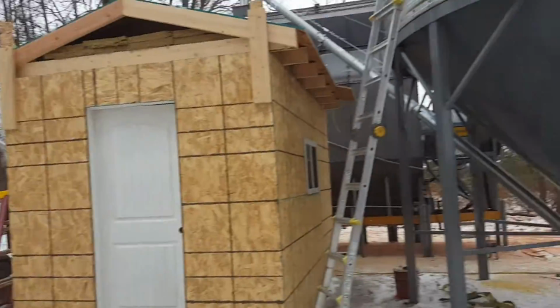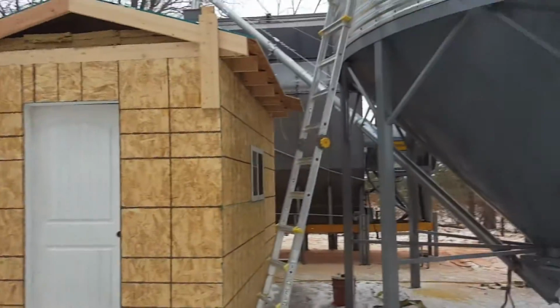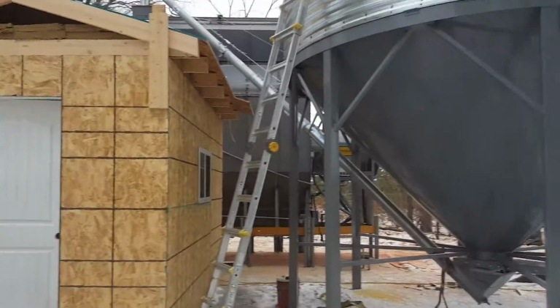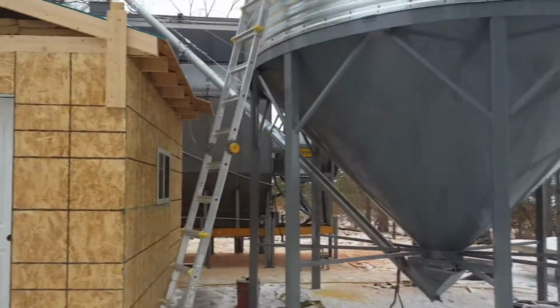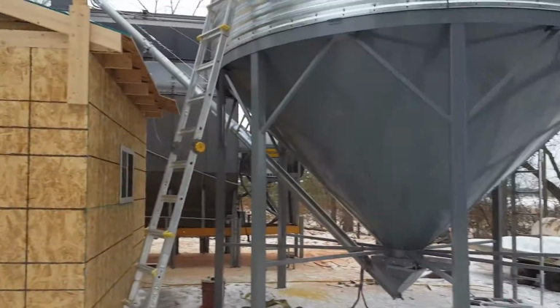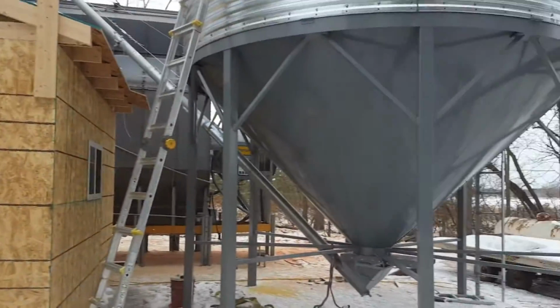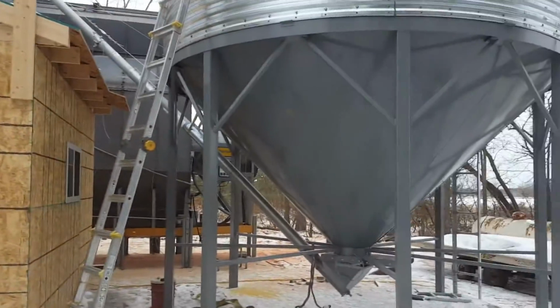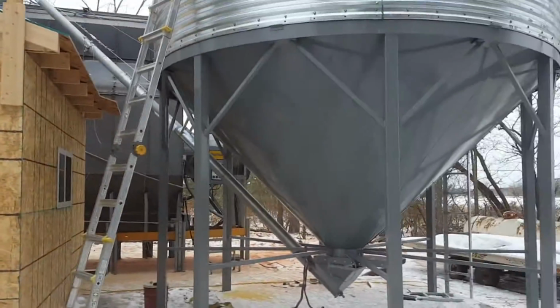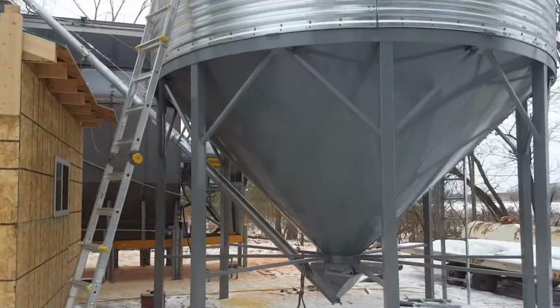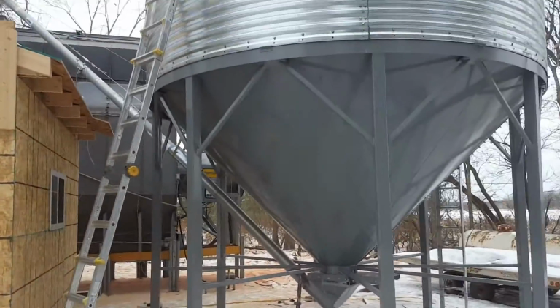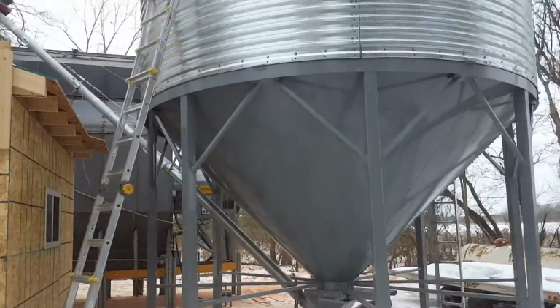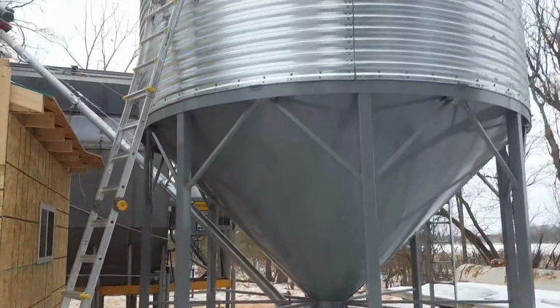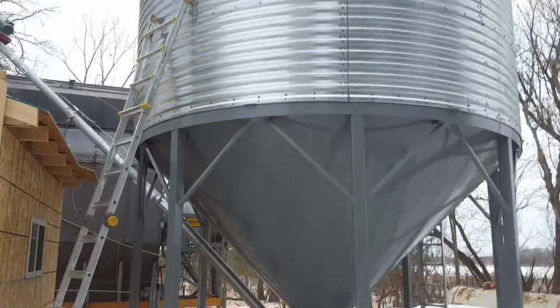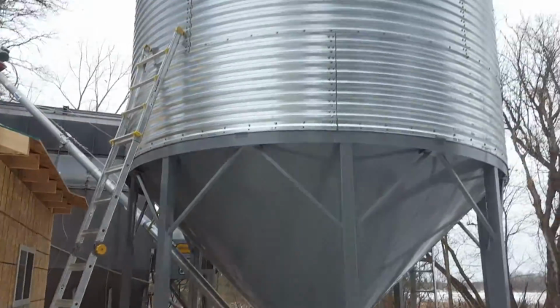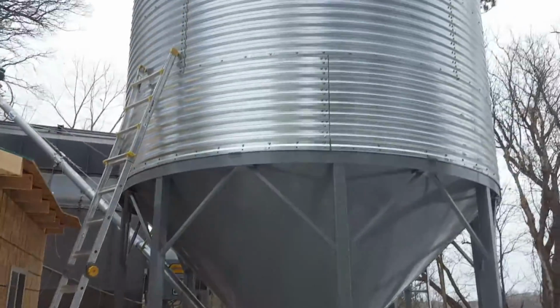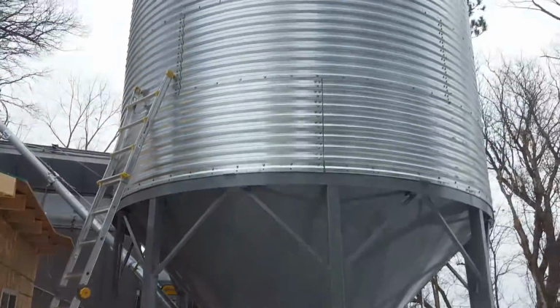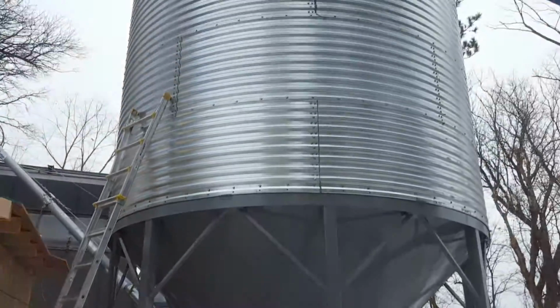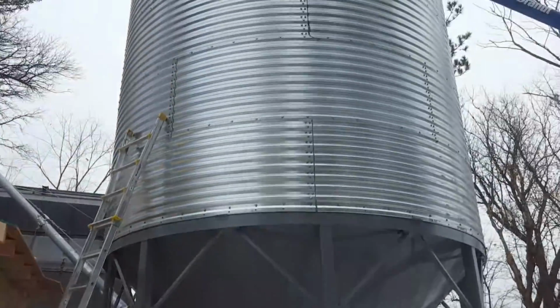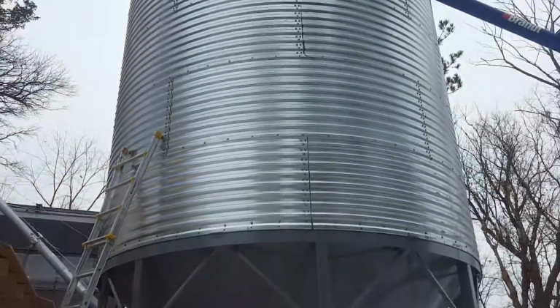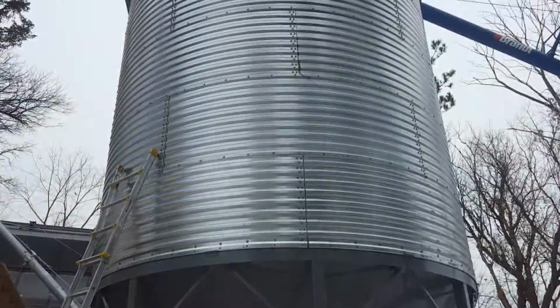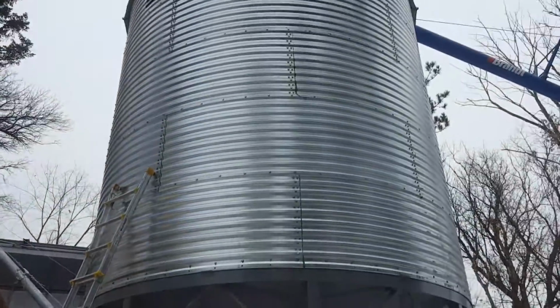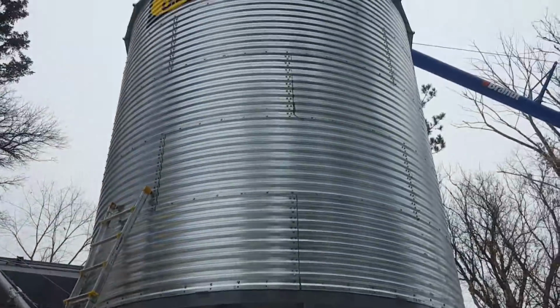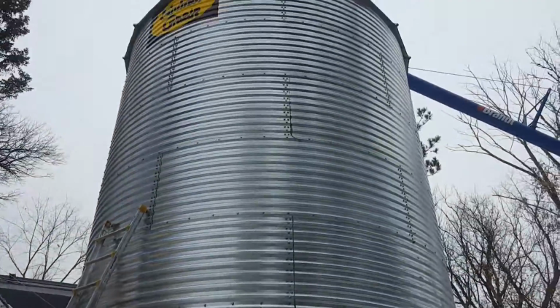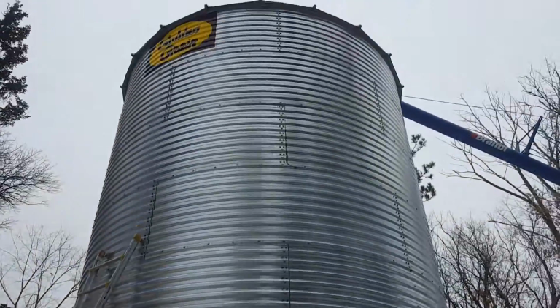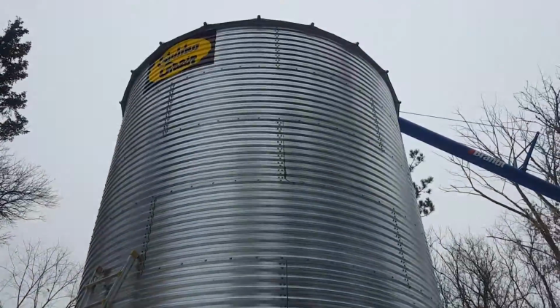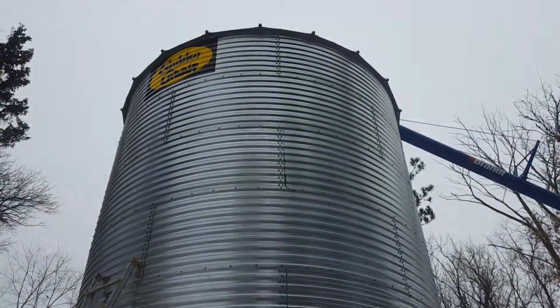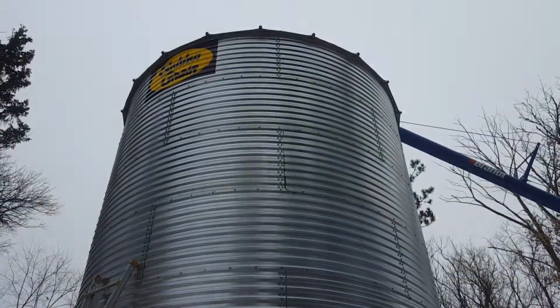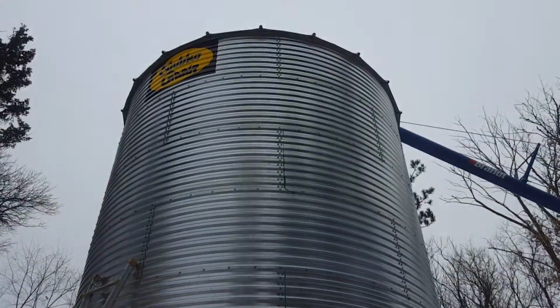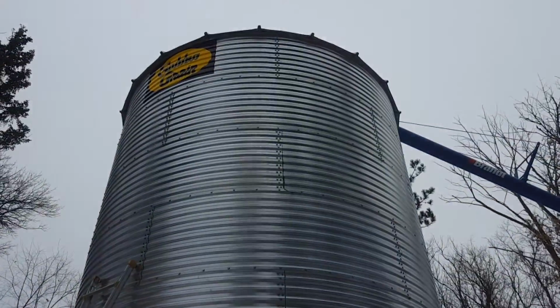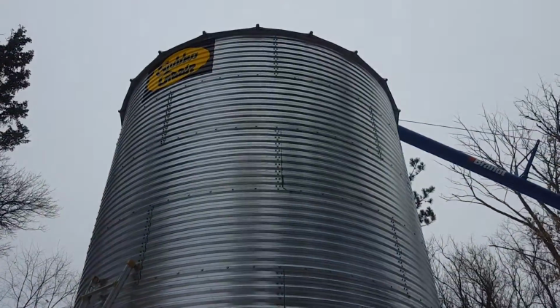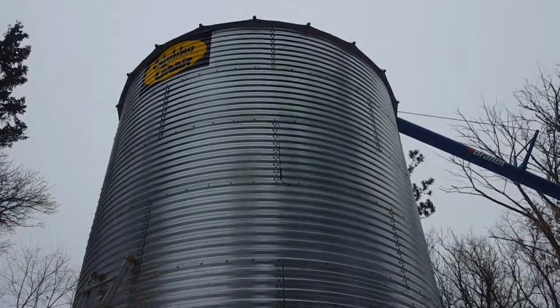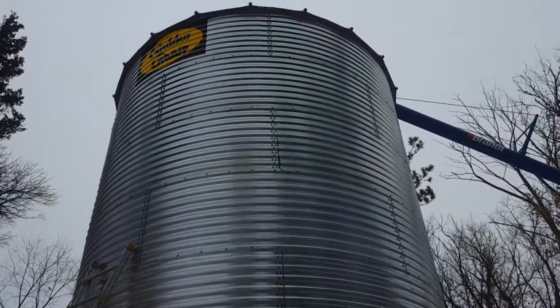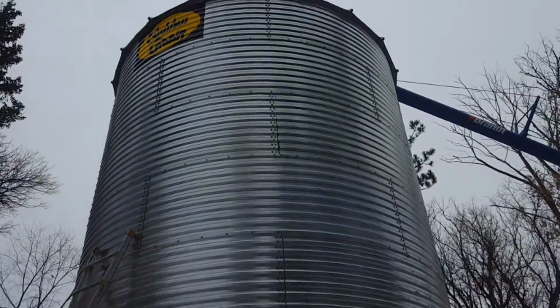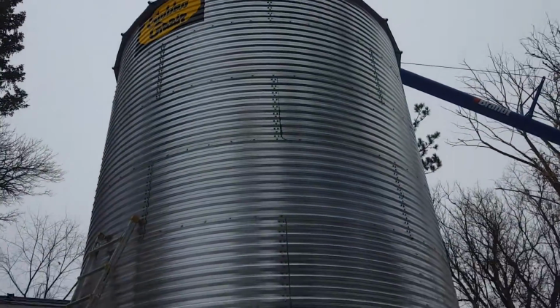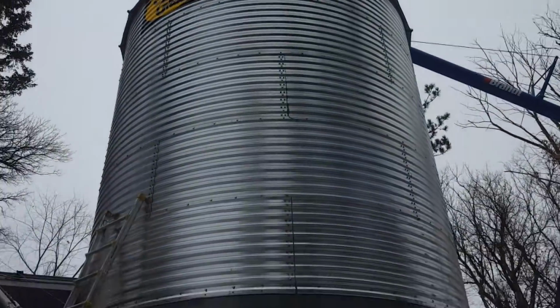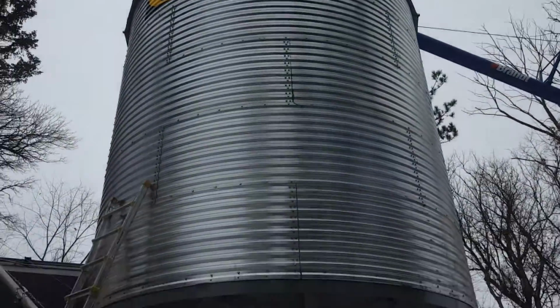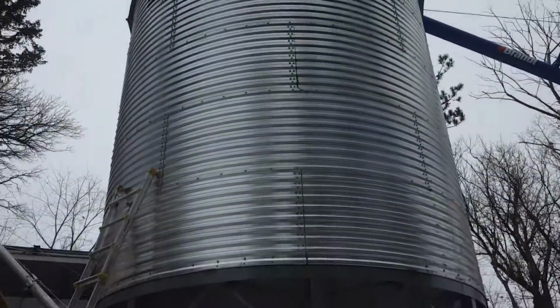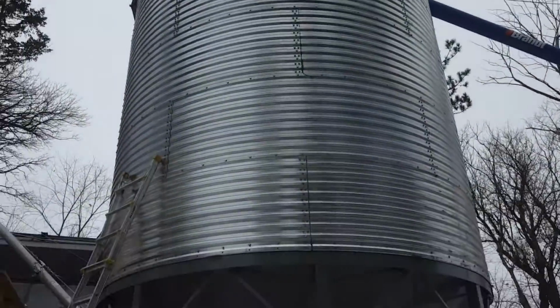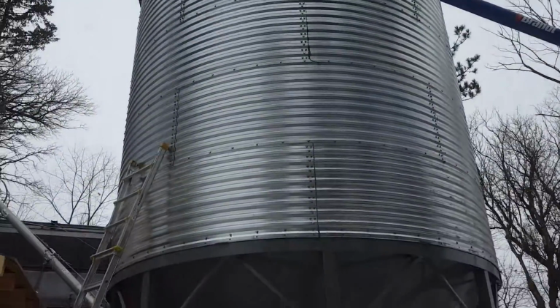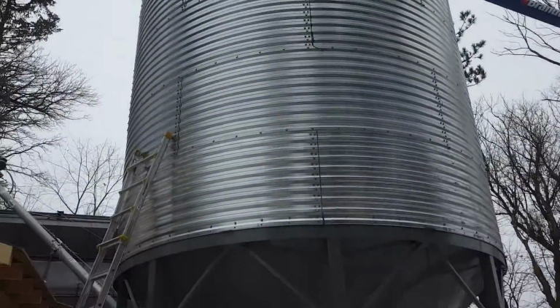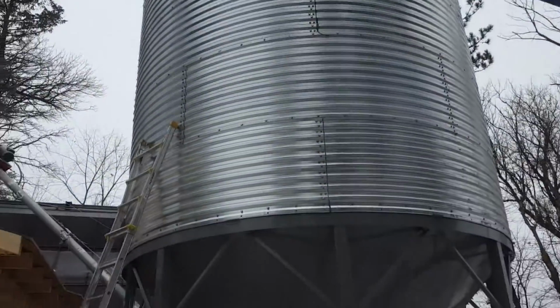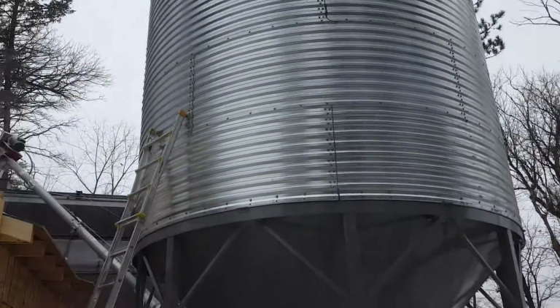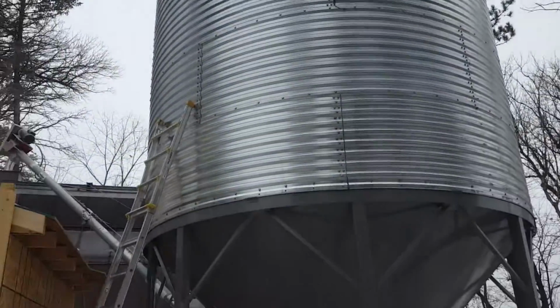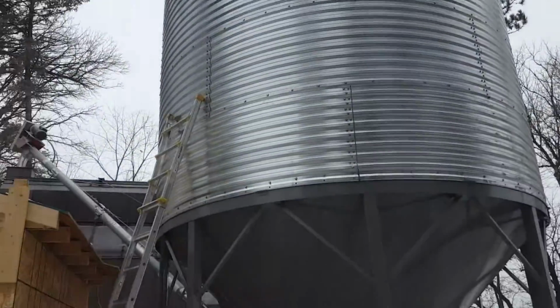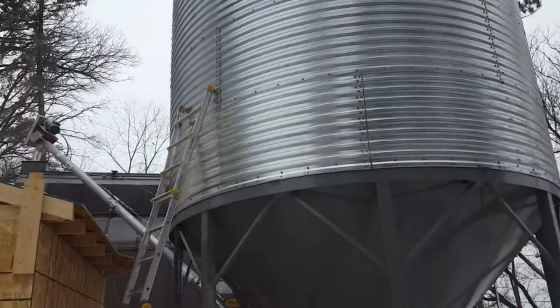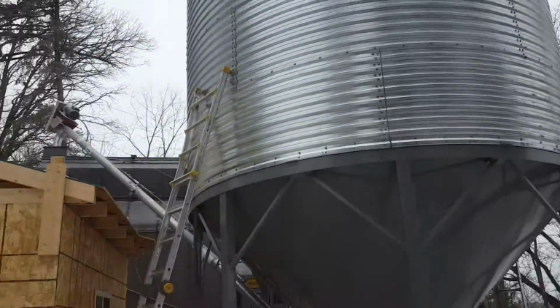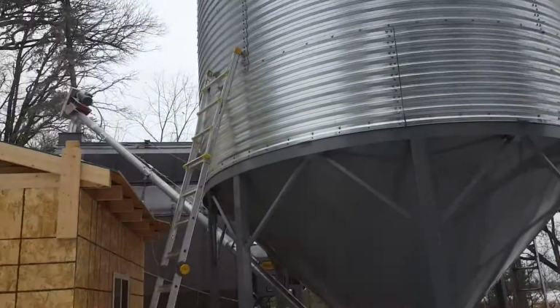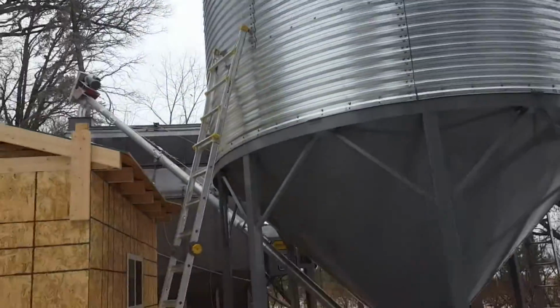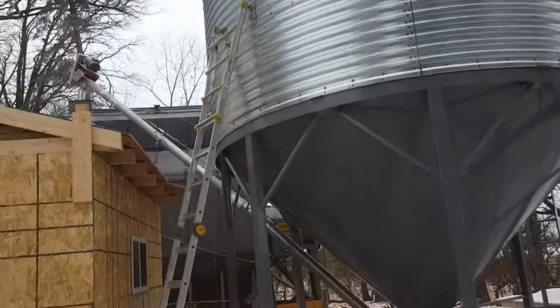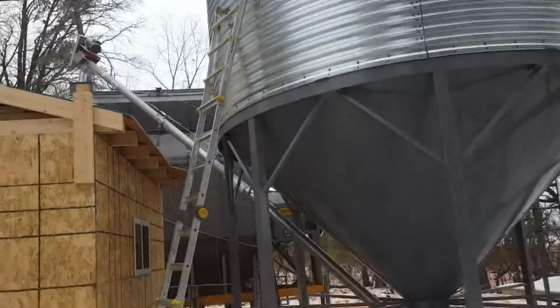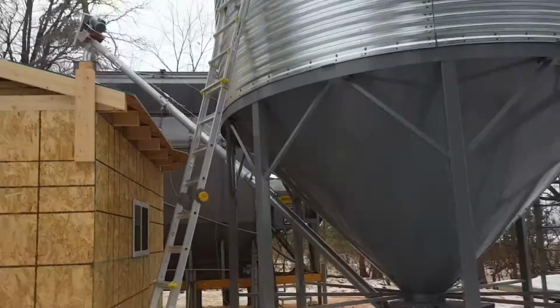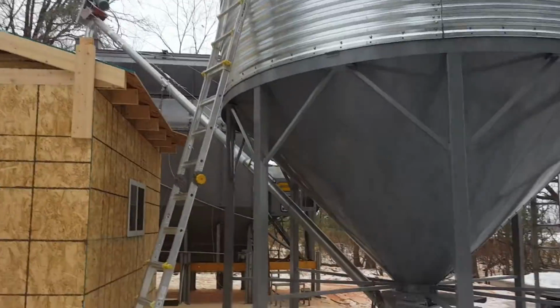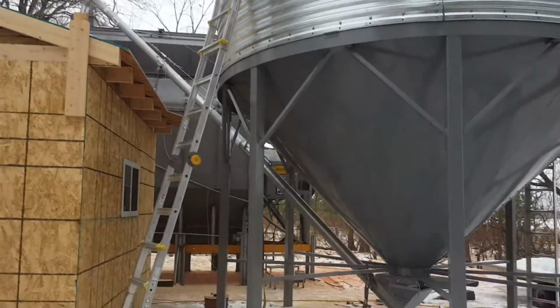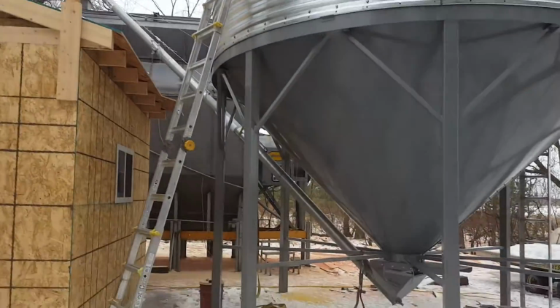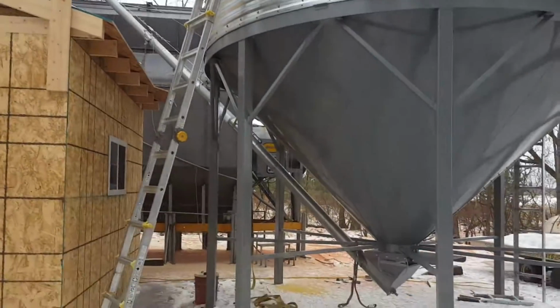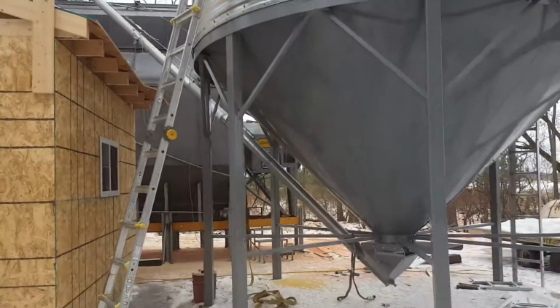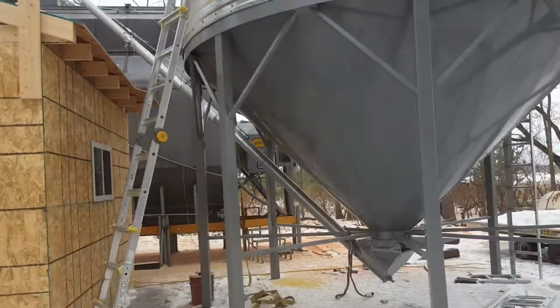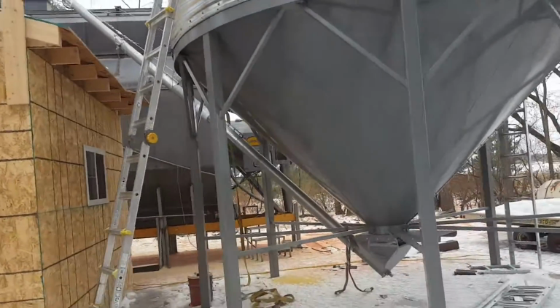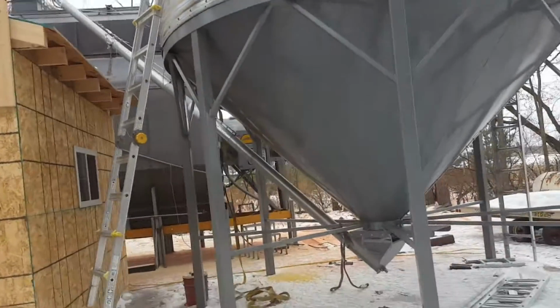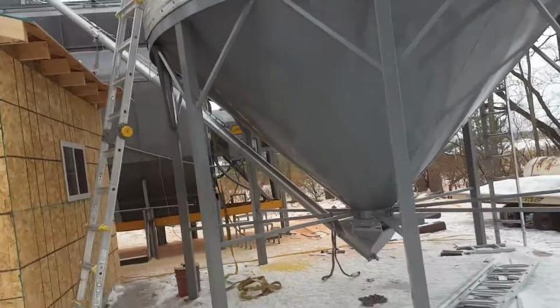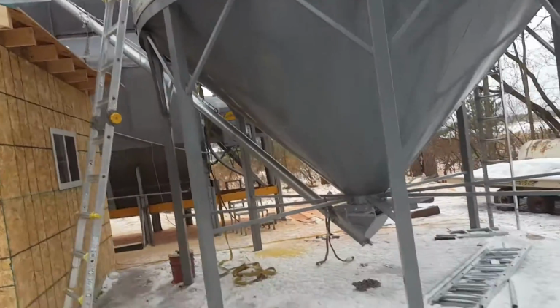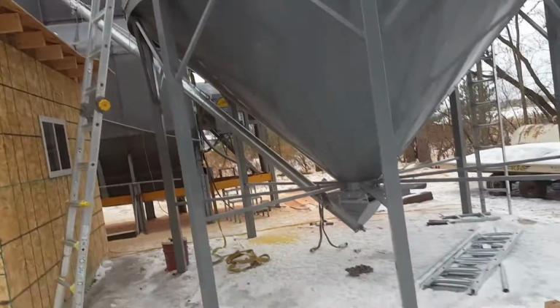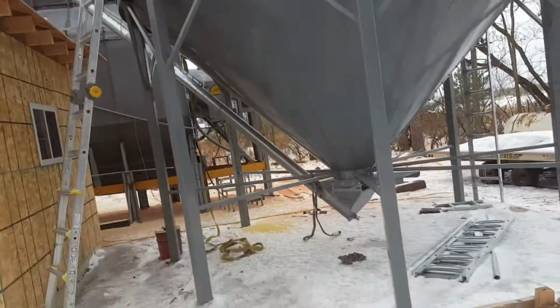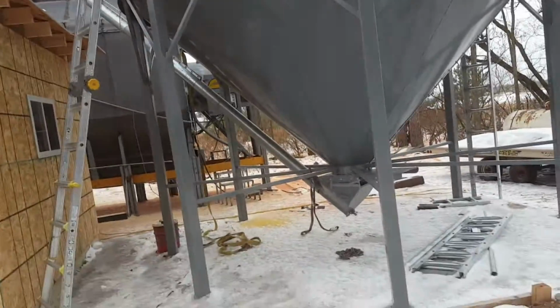That's just a quick little tour of our system. So far, so good — pretty happy with it.